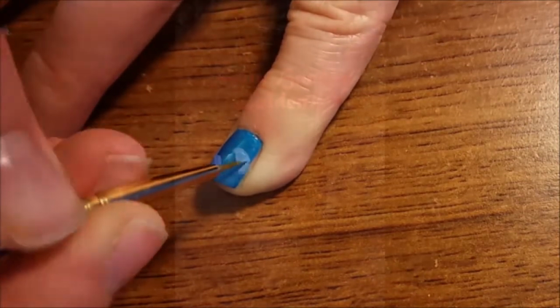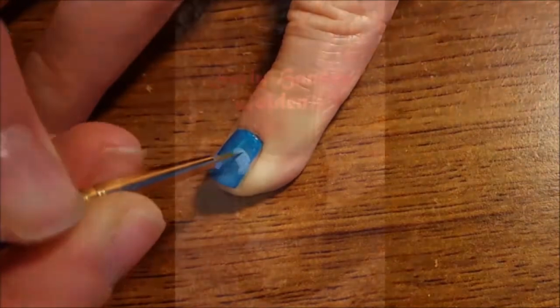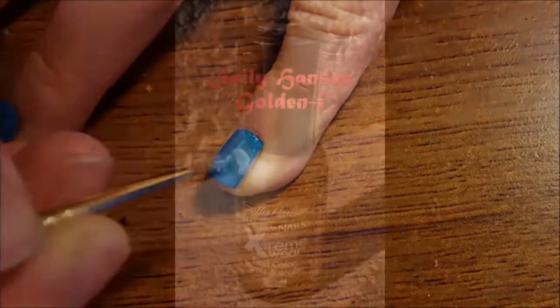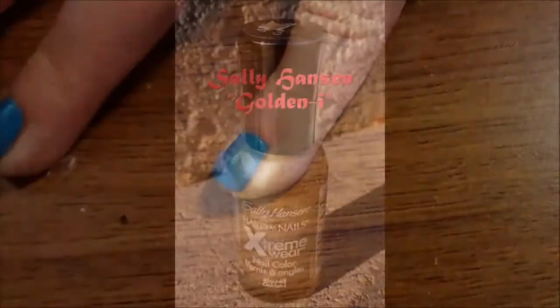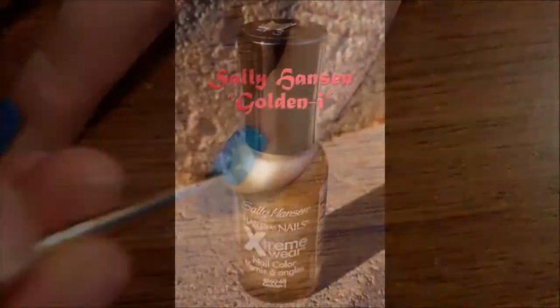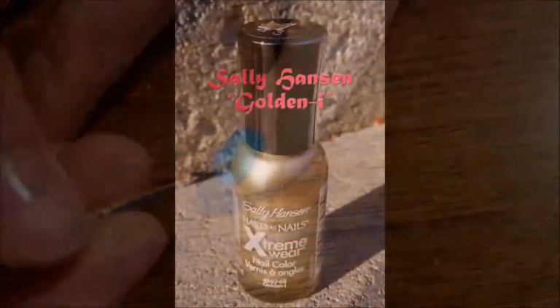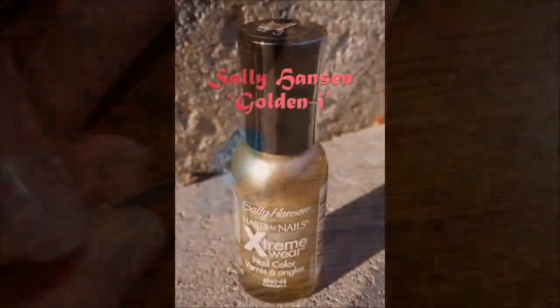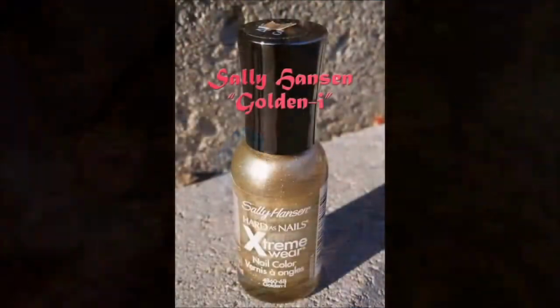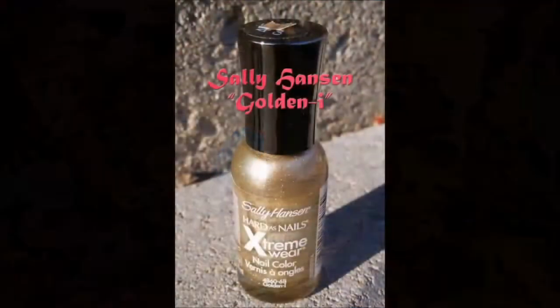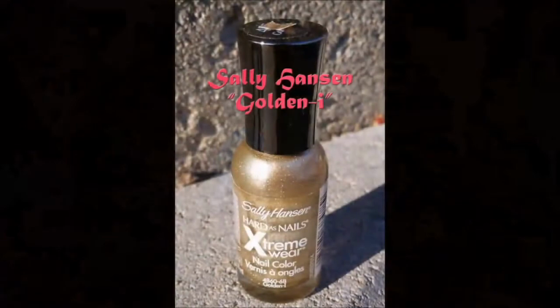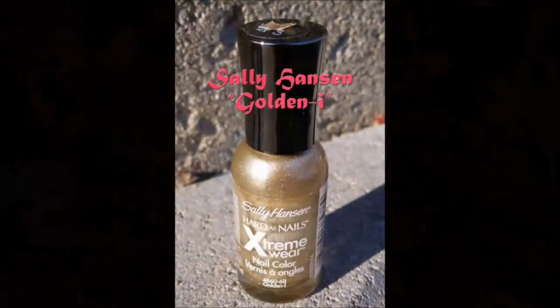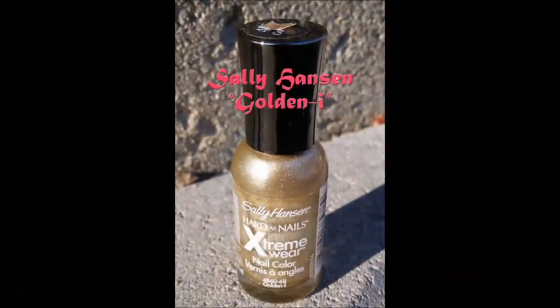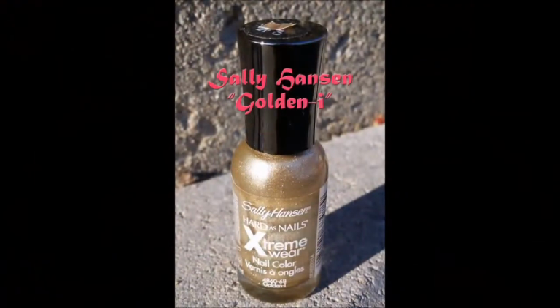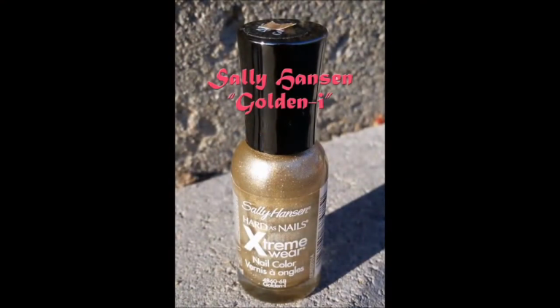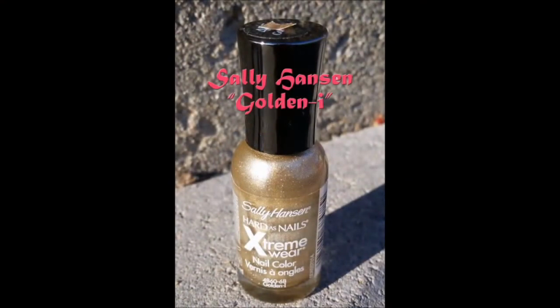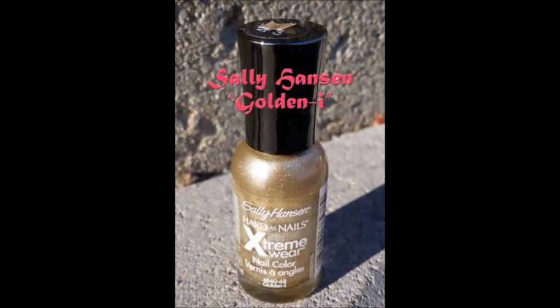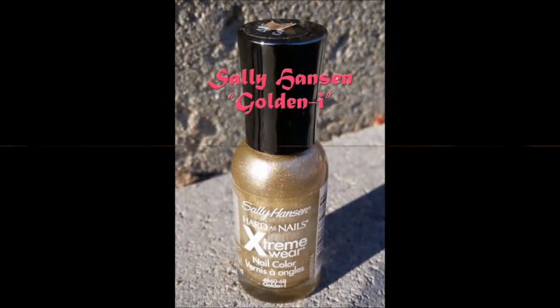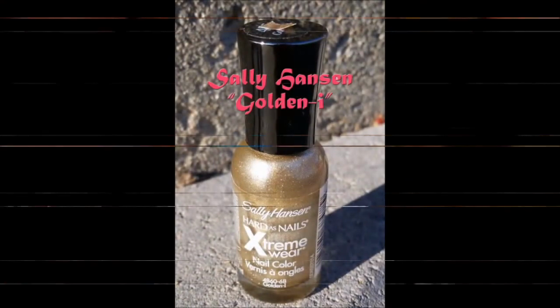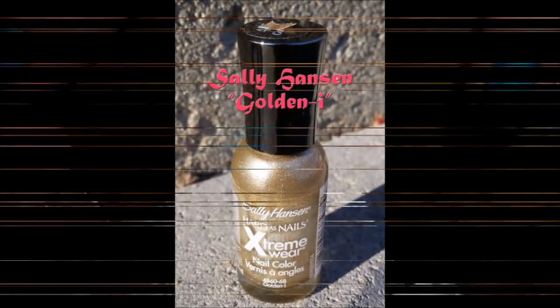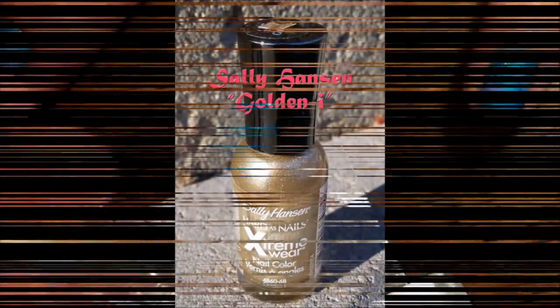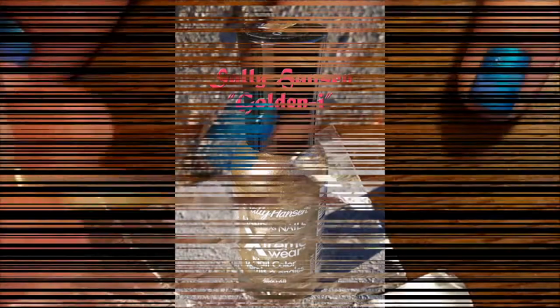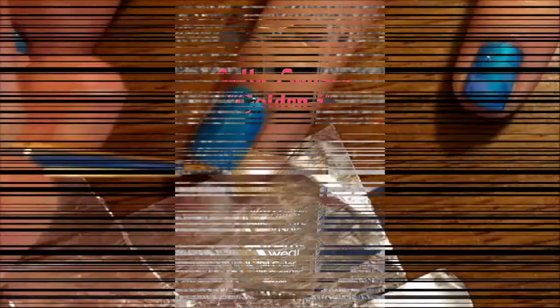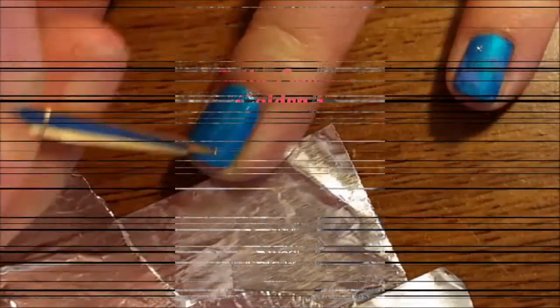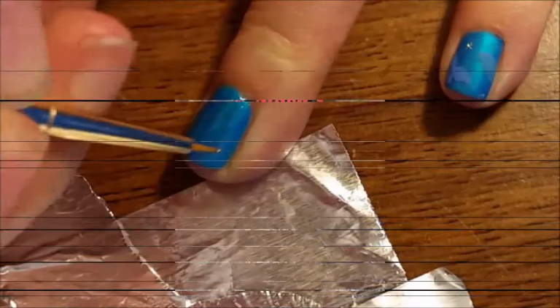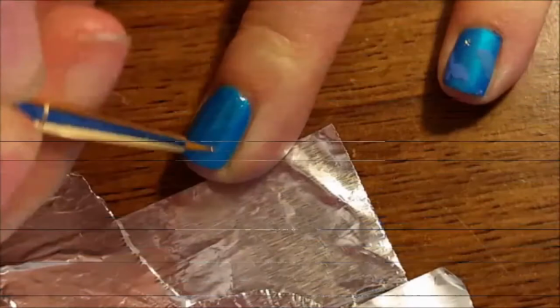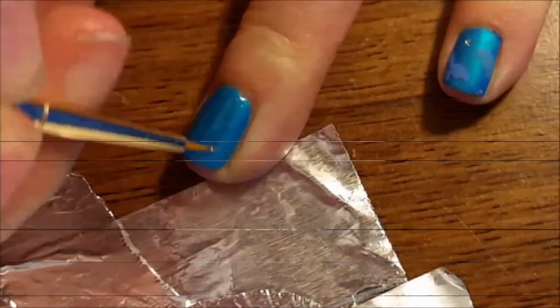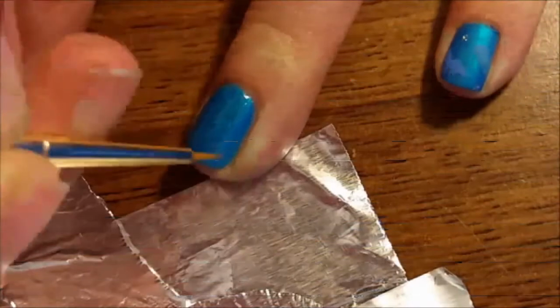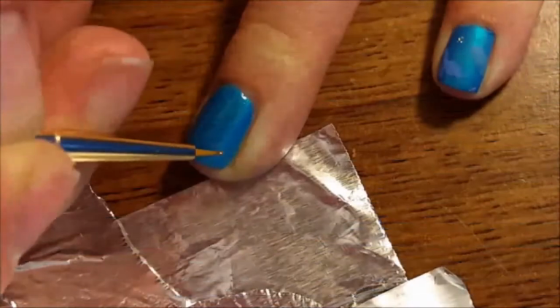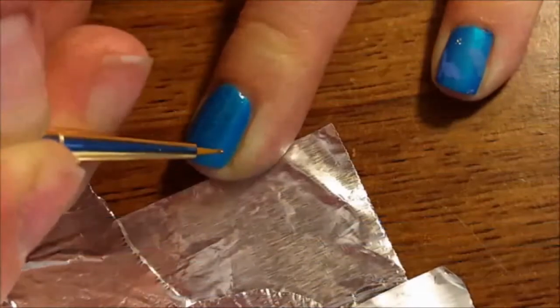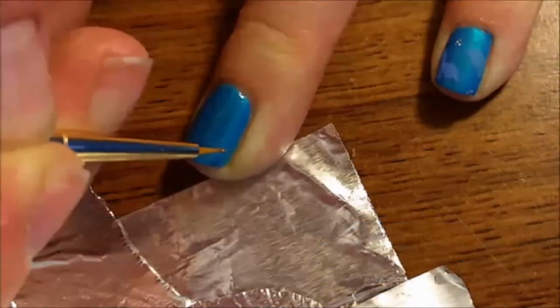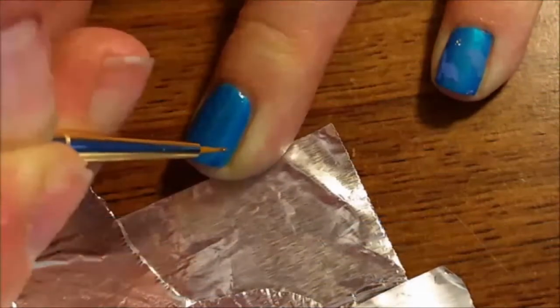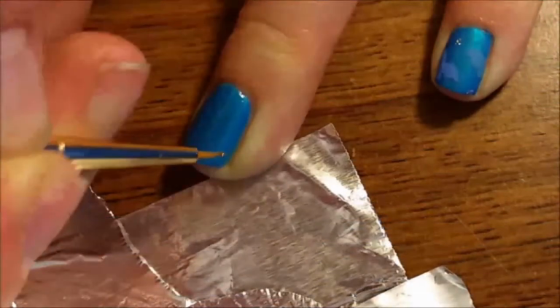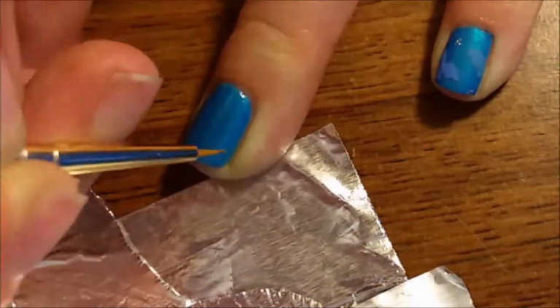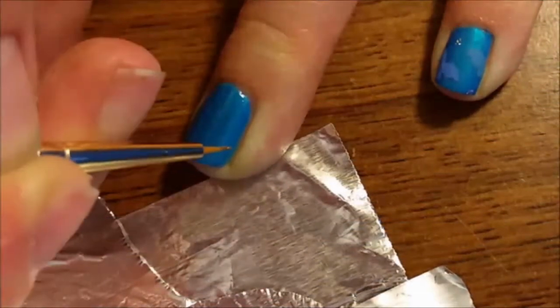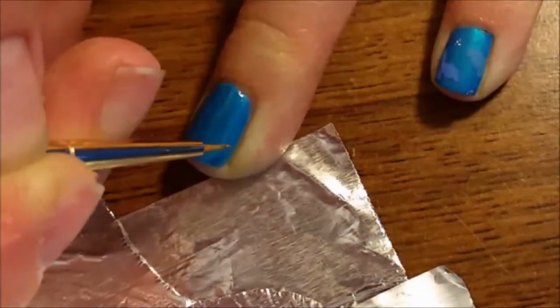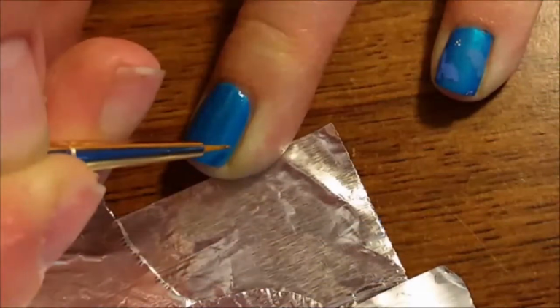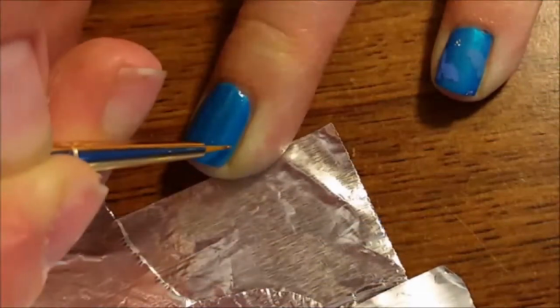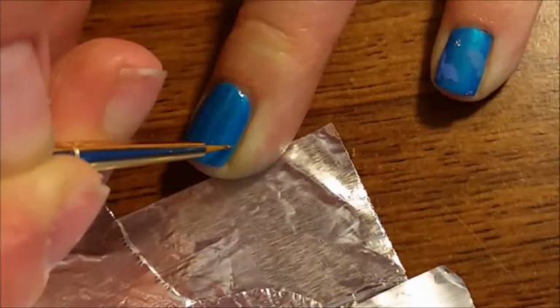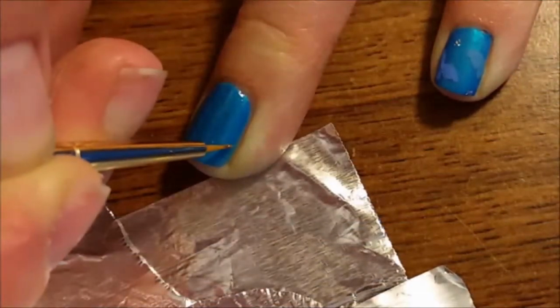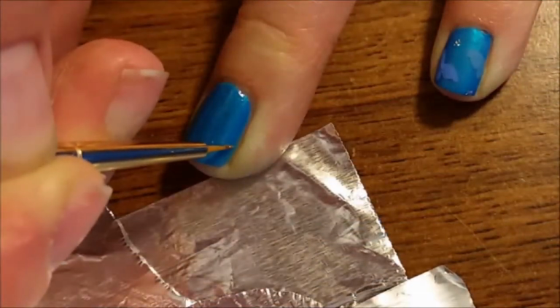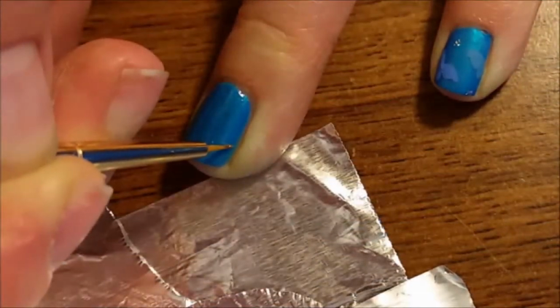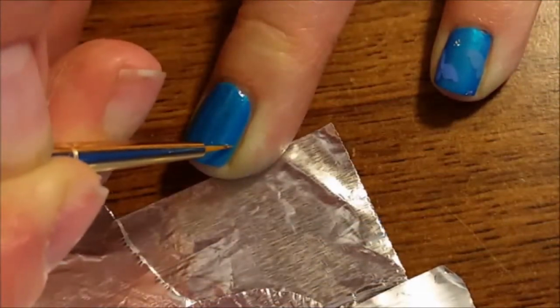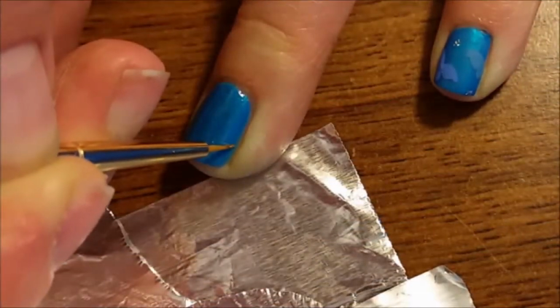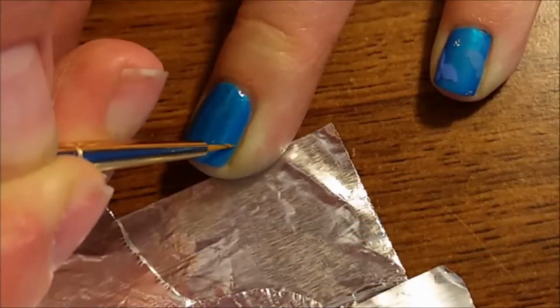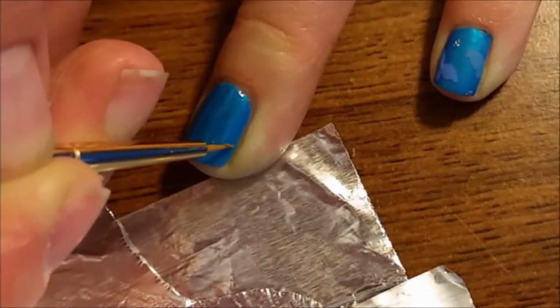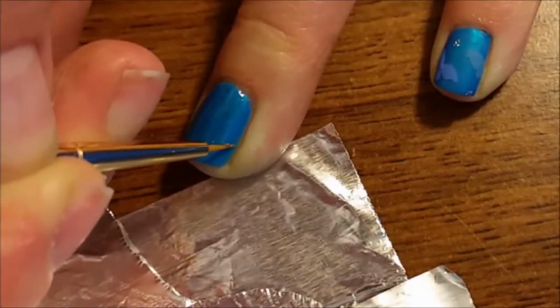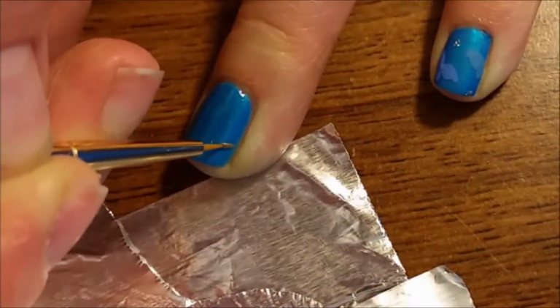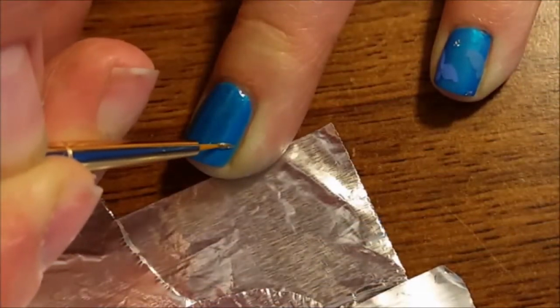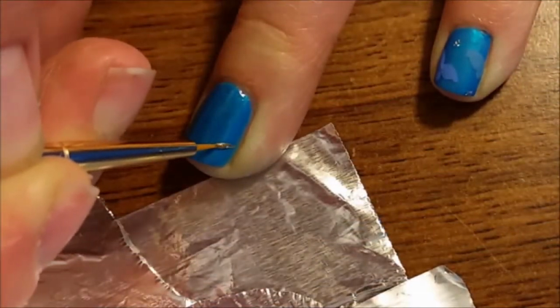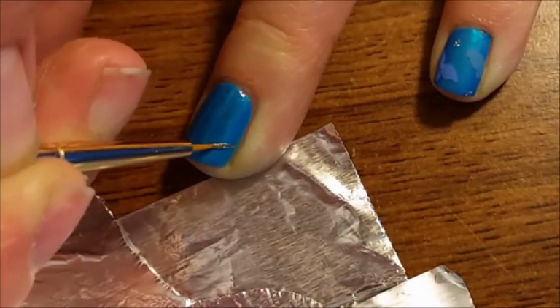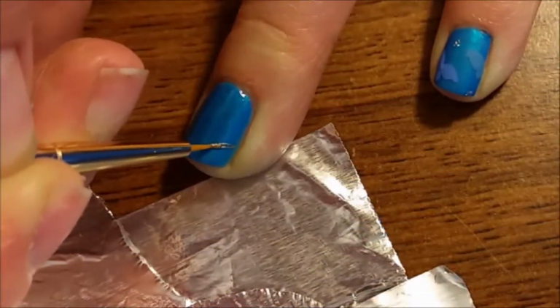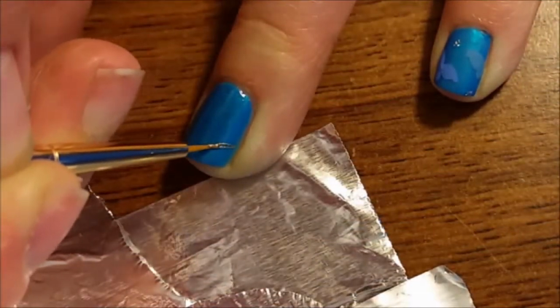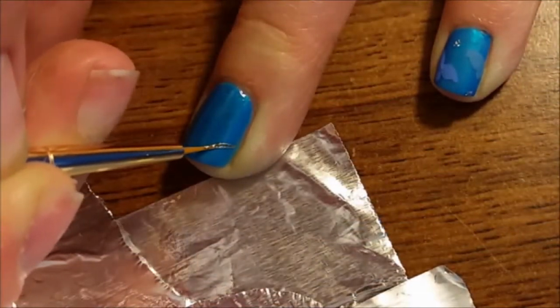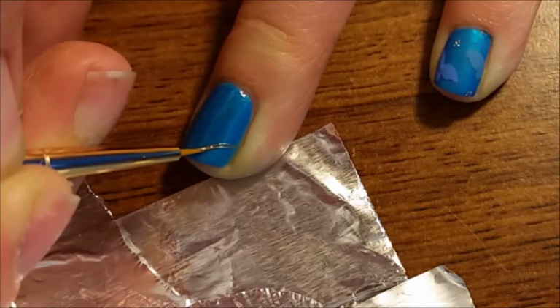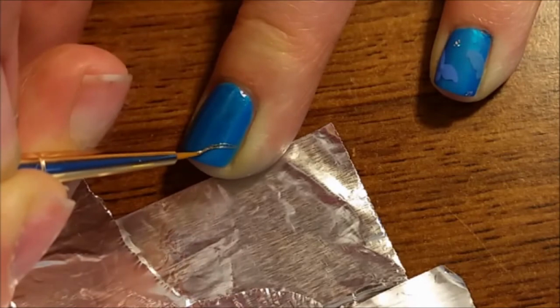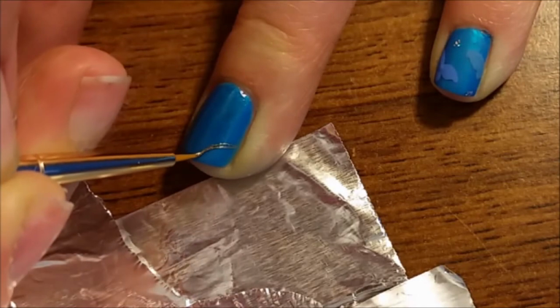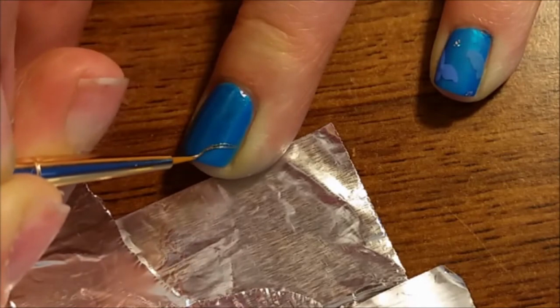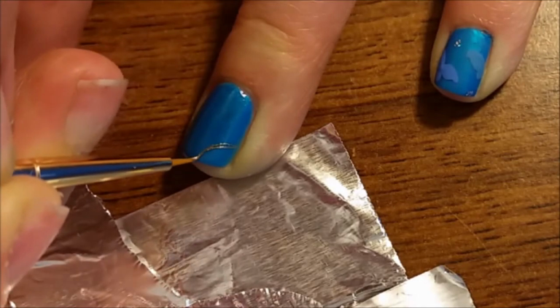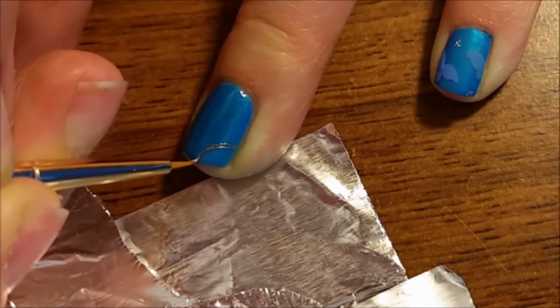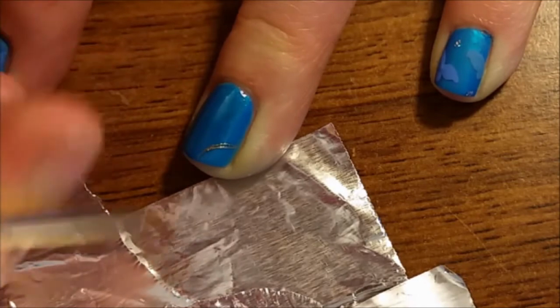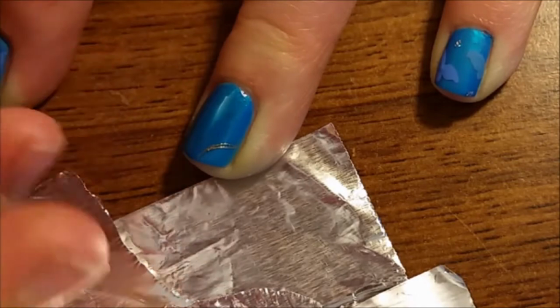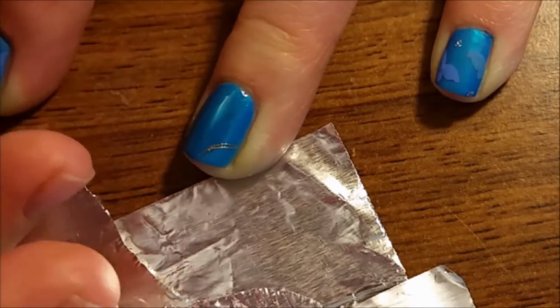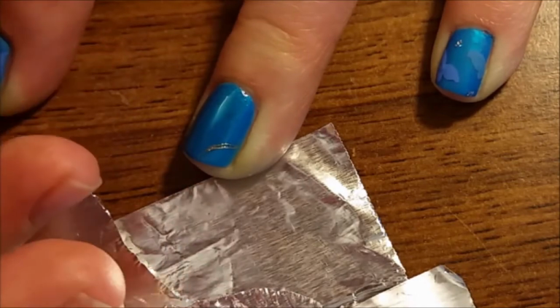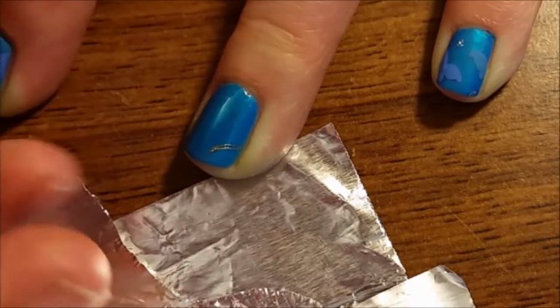On the ring fingers, use Sally Hansen Goldeneye to represent the butterfly on her glass slippers.